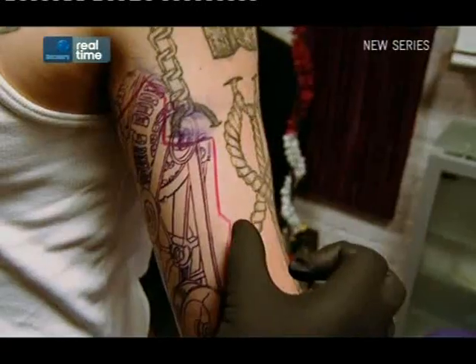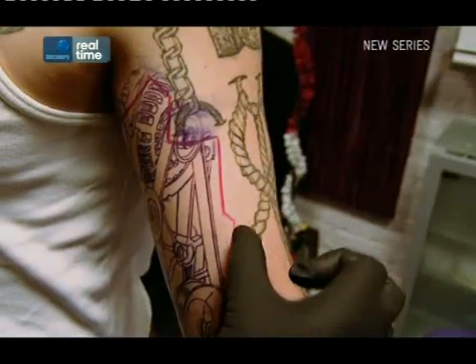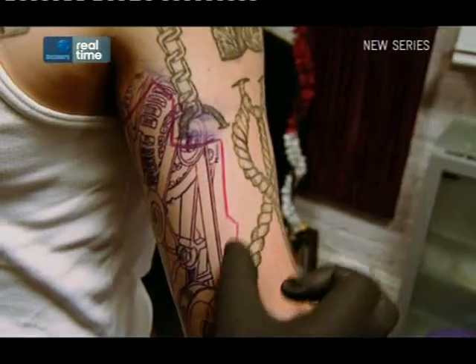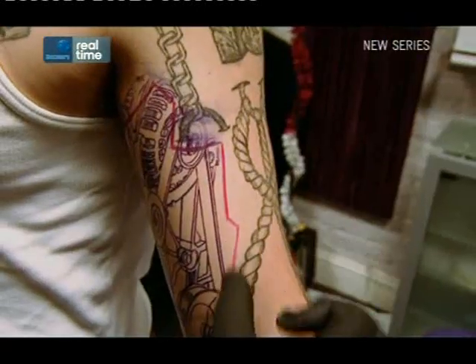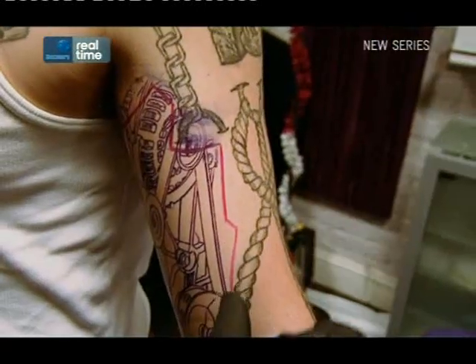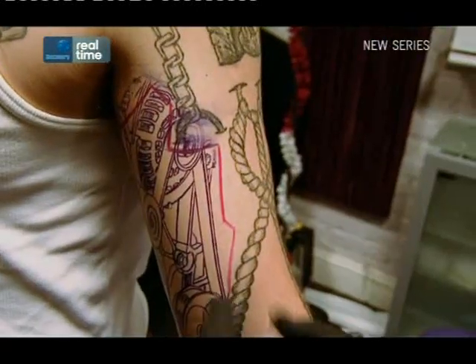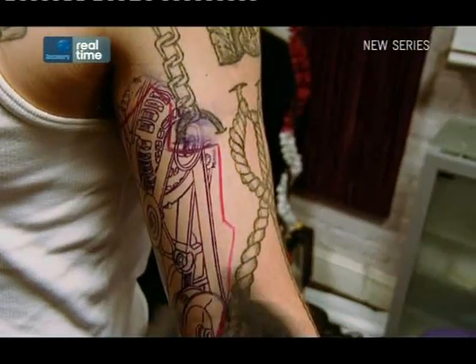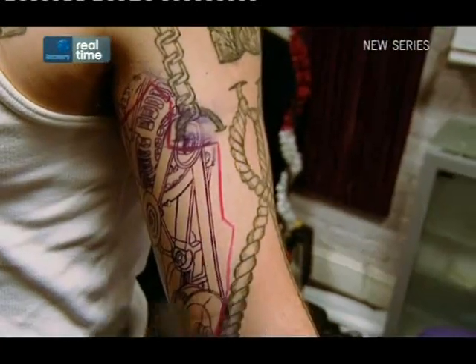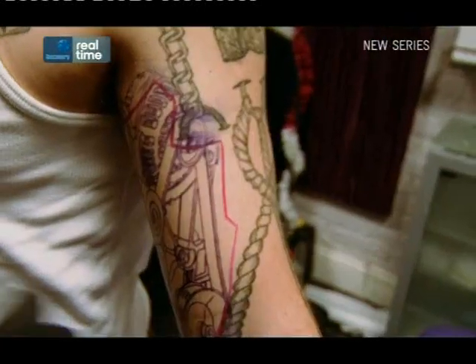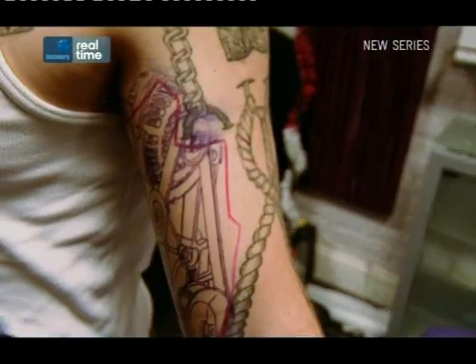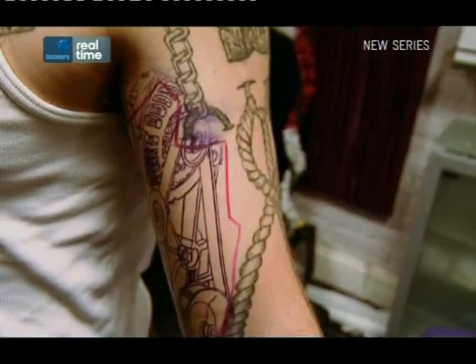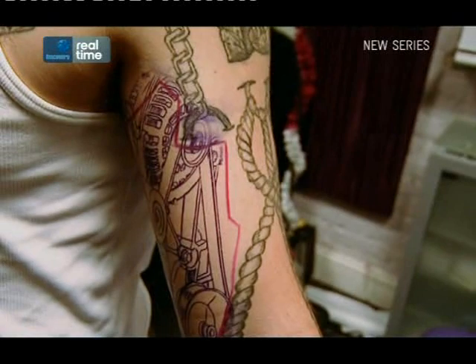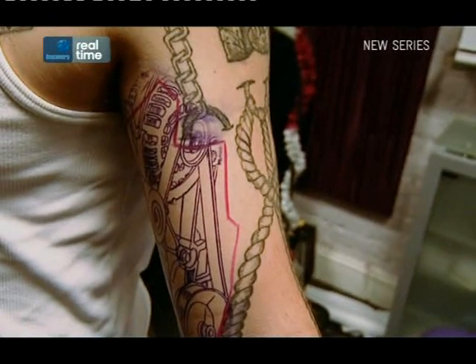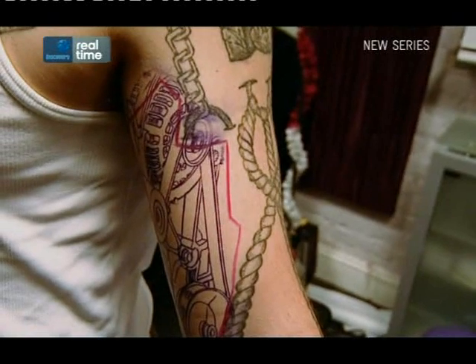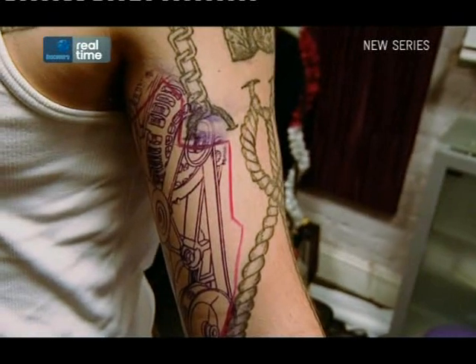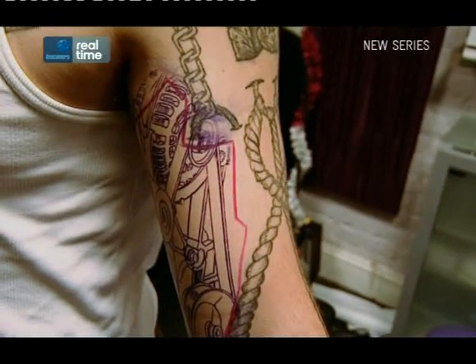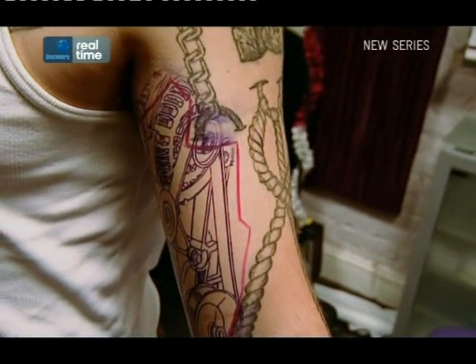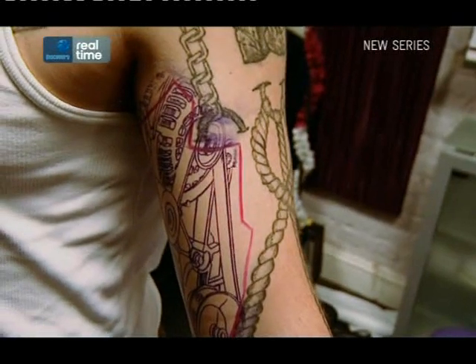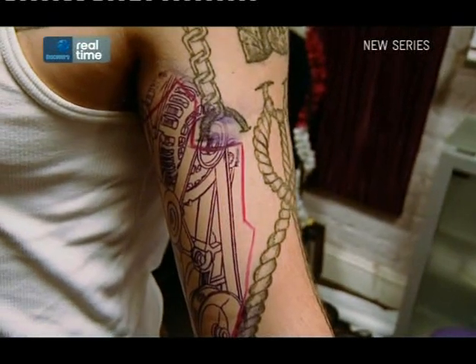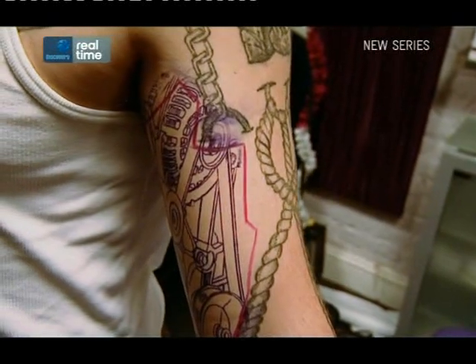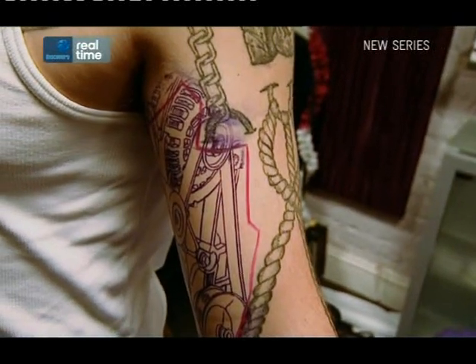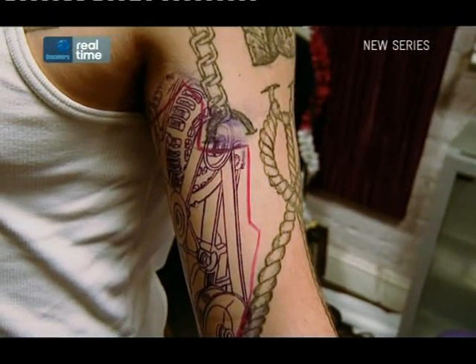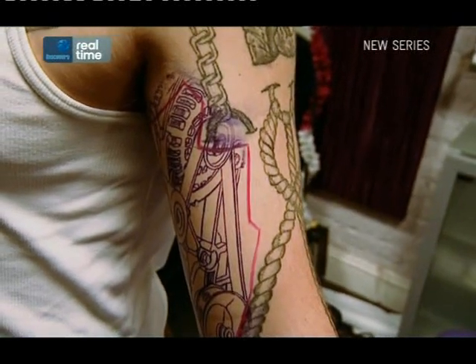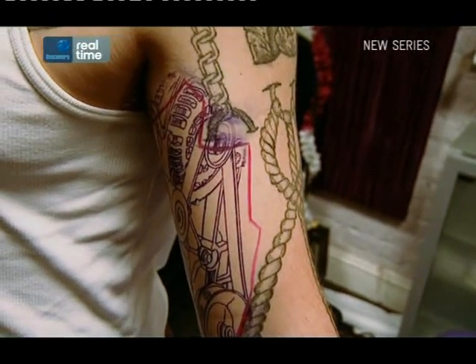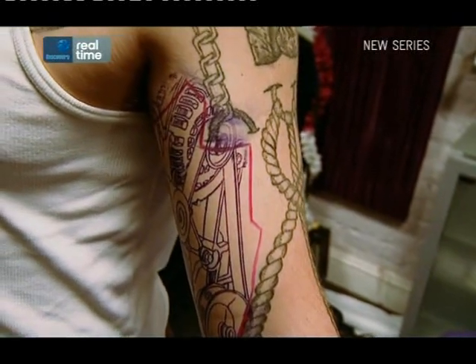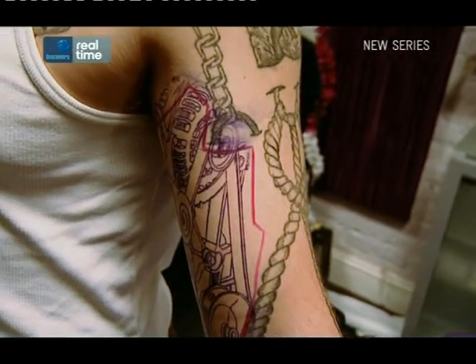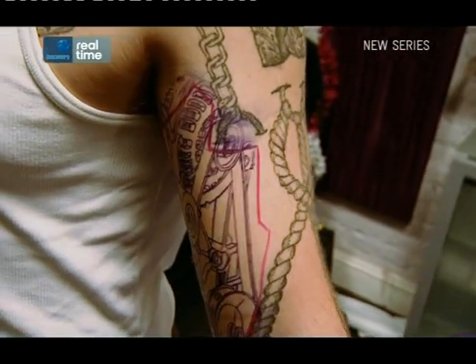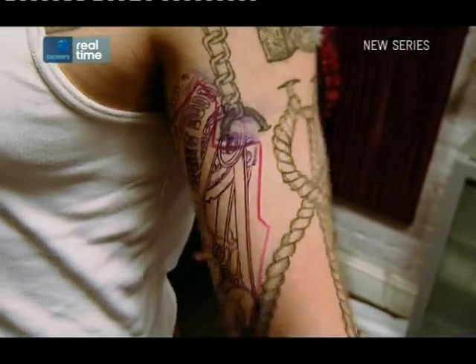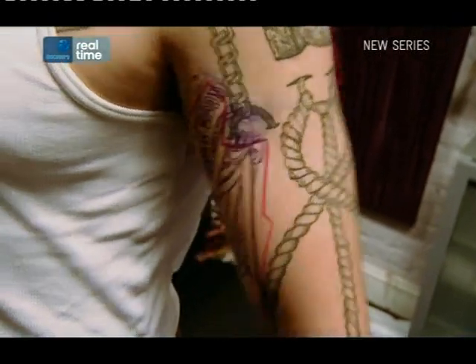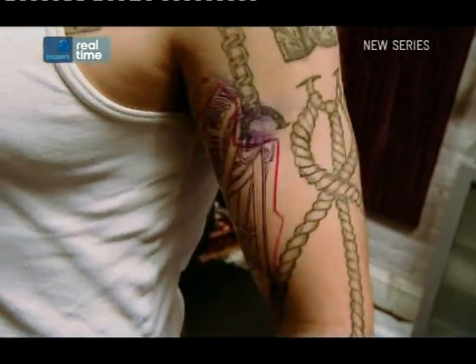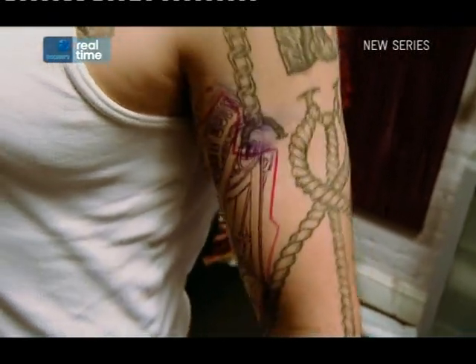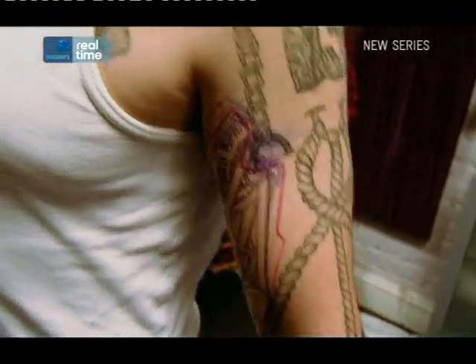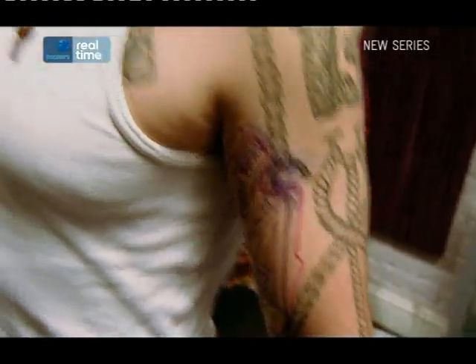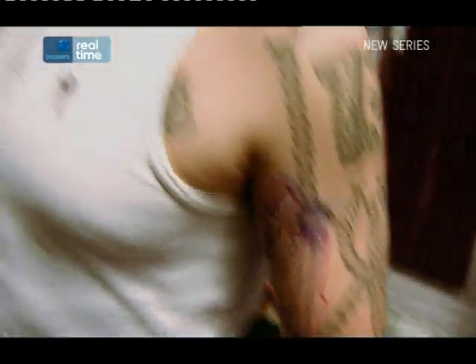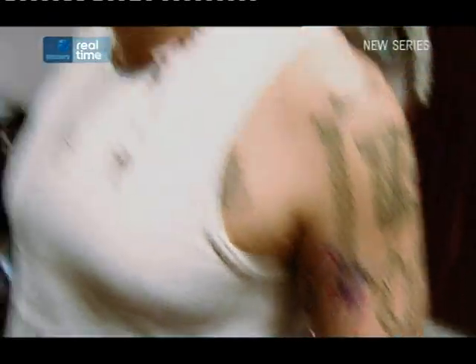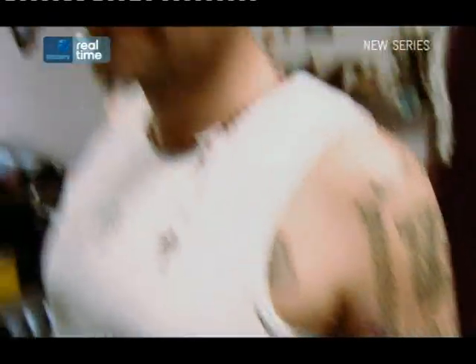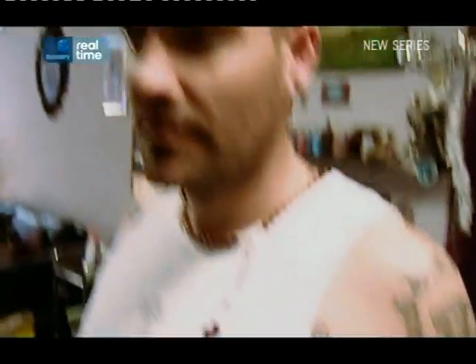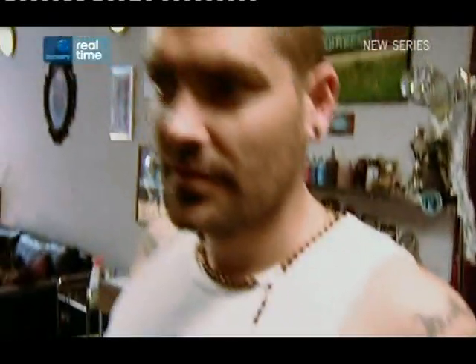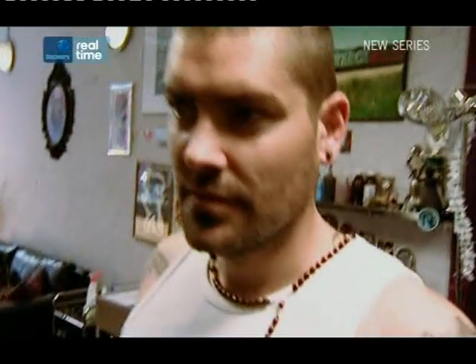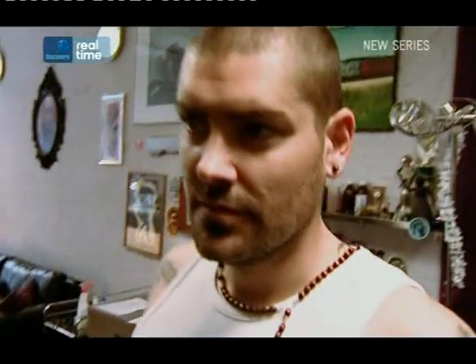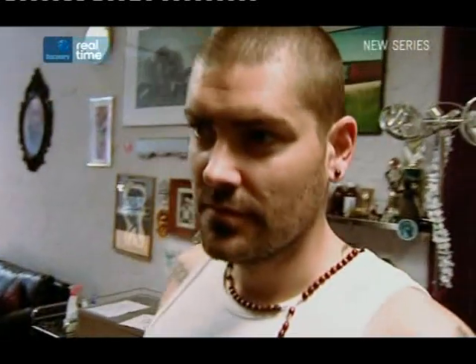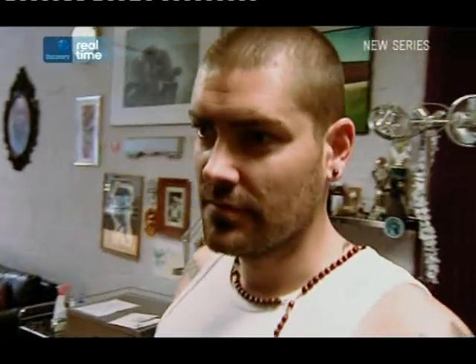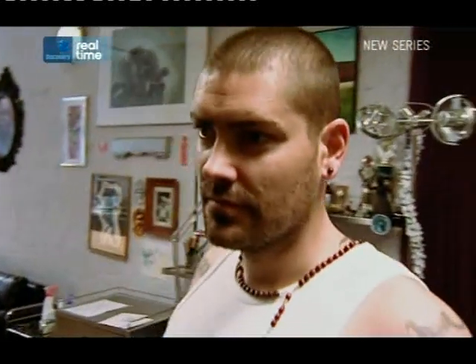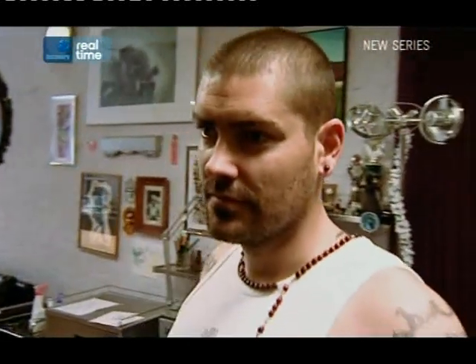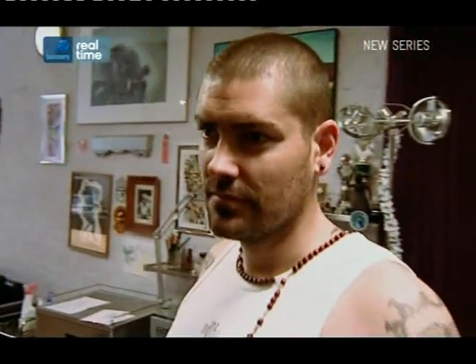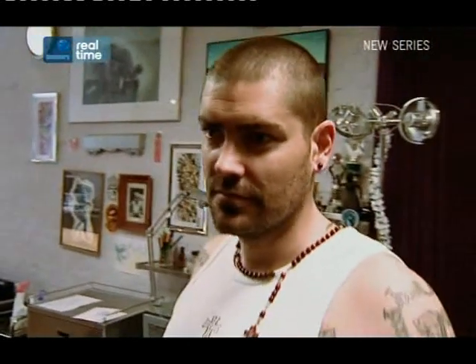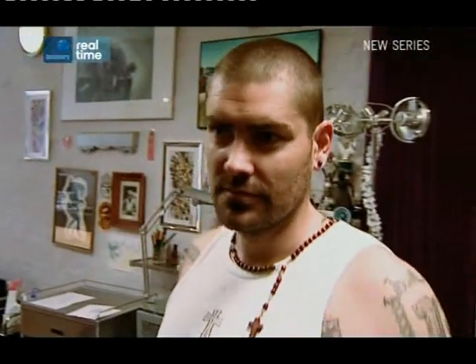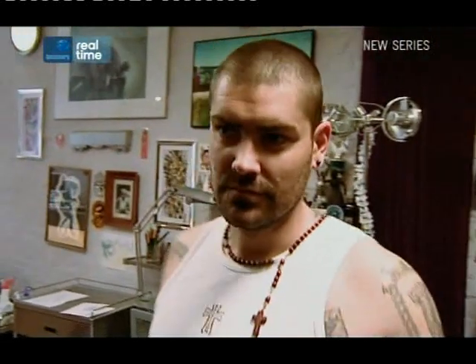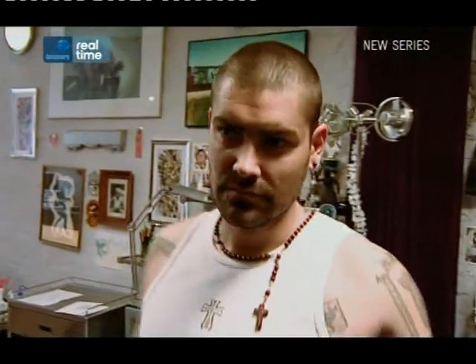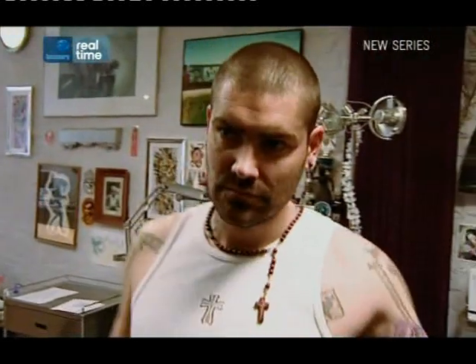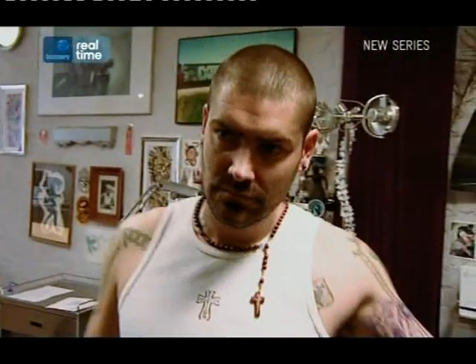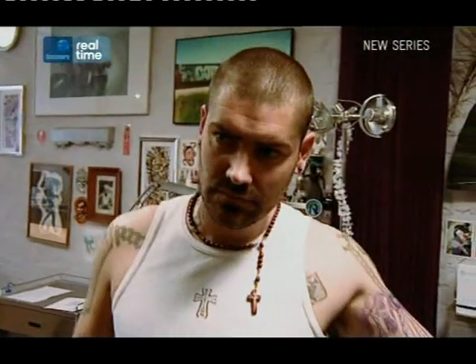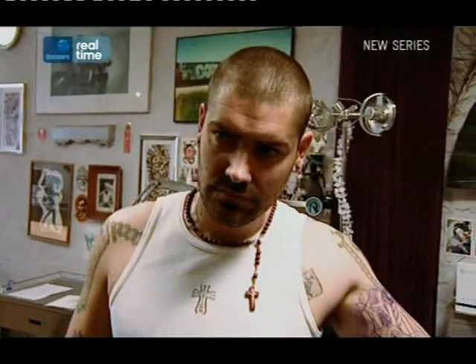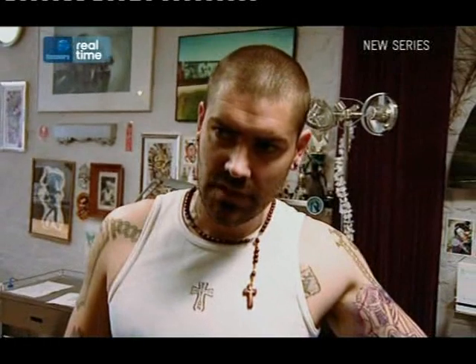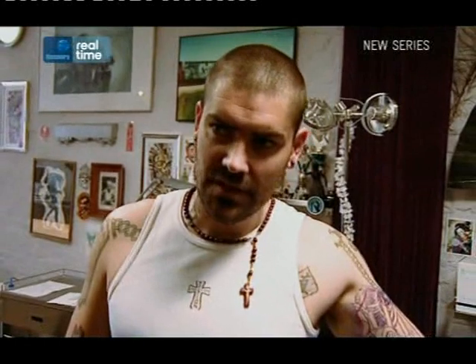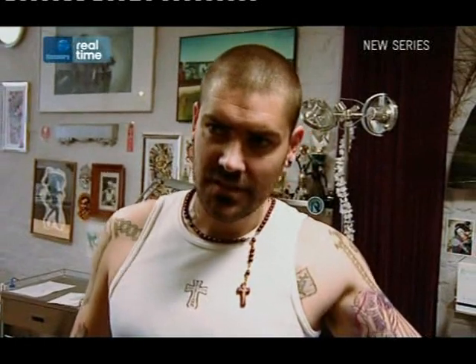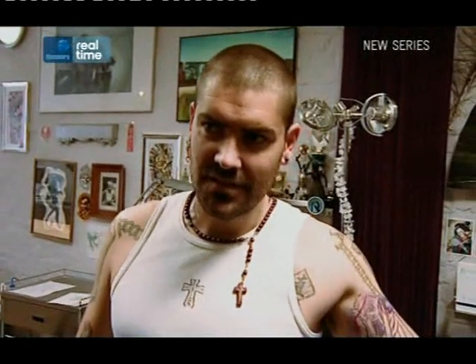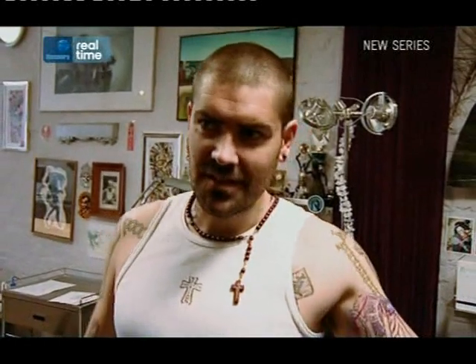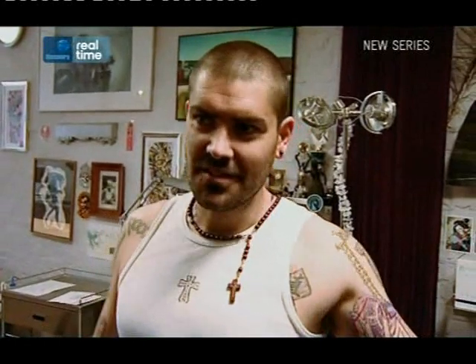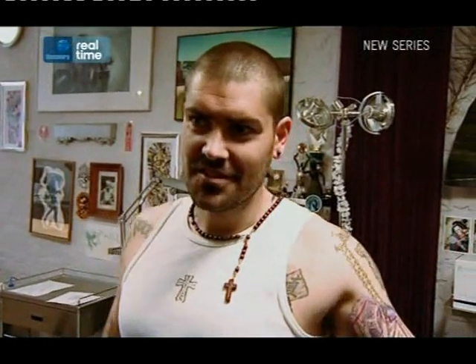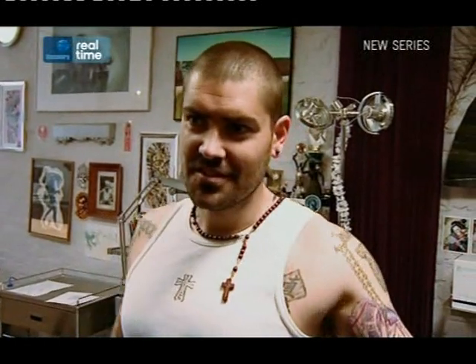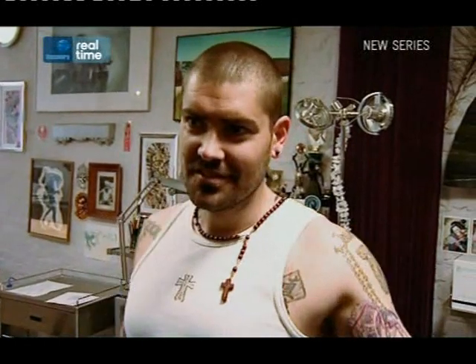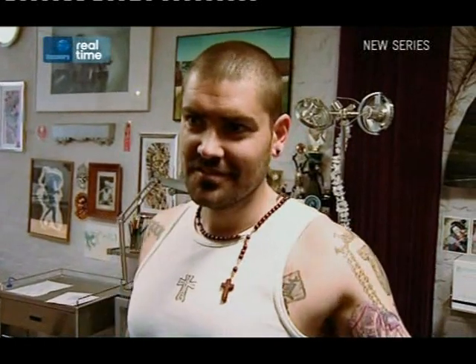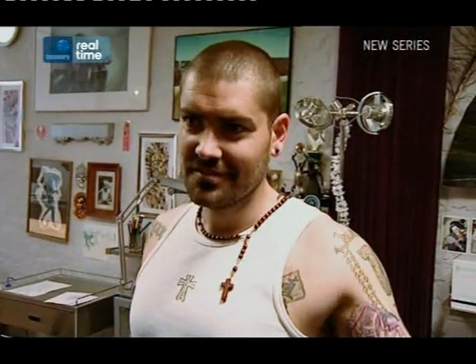Louis explains his technique: 'What I'm going to do is just put the angles on to make them a lot more 3D, and then it'll go in nice.'